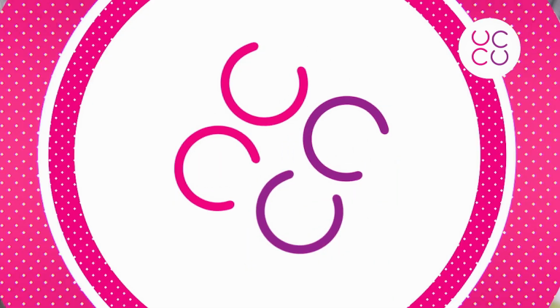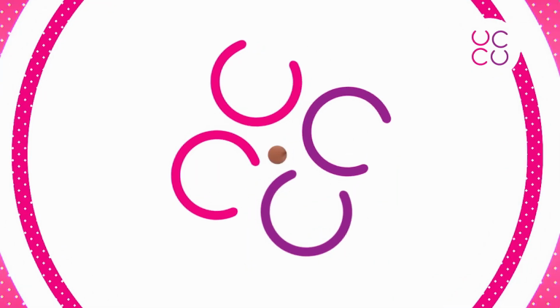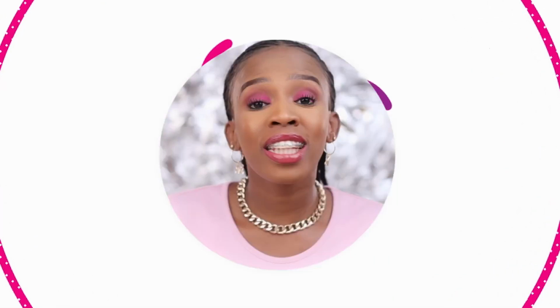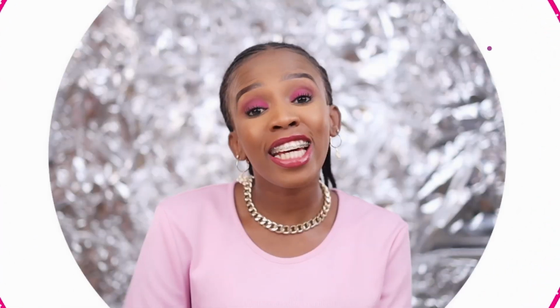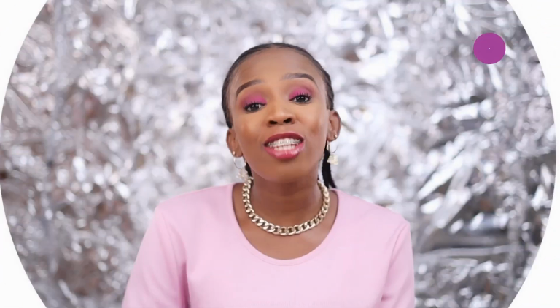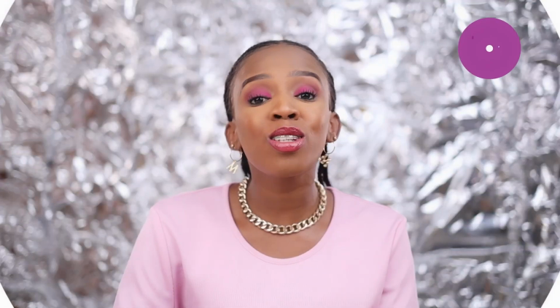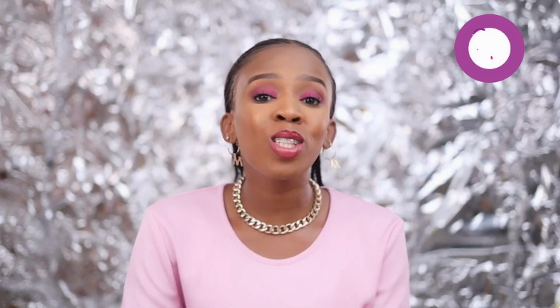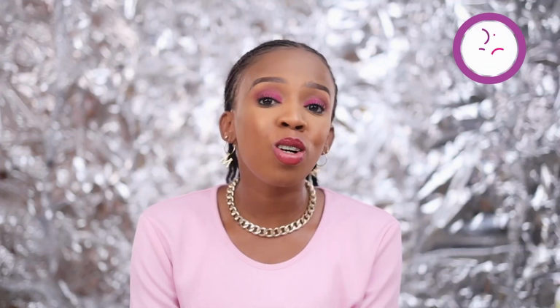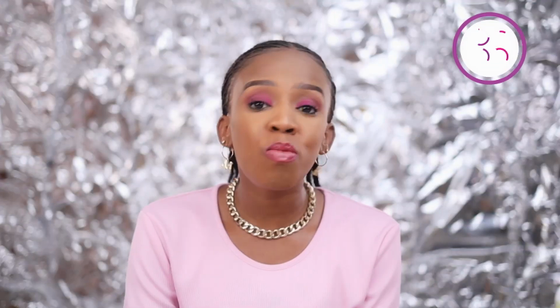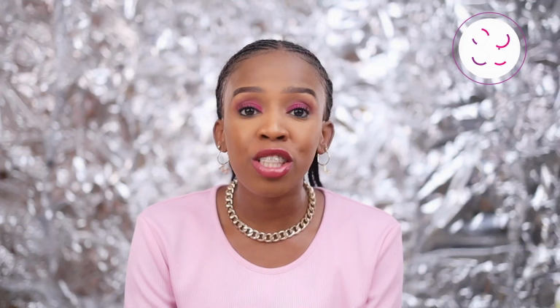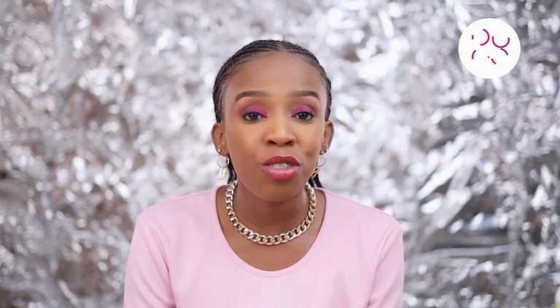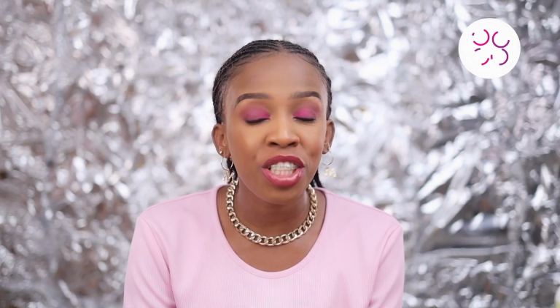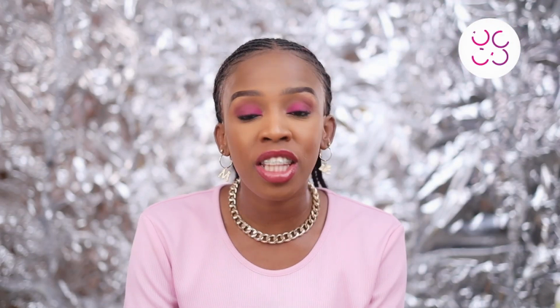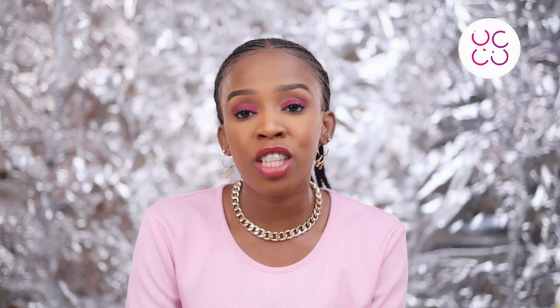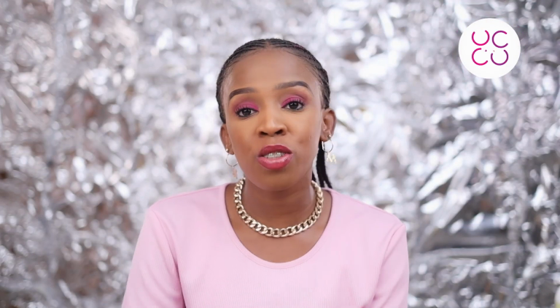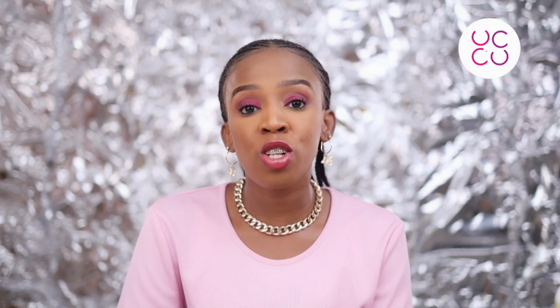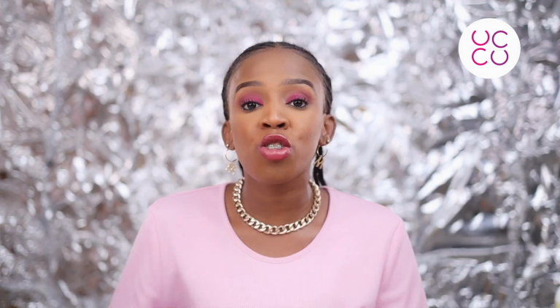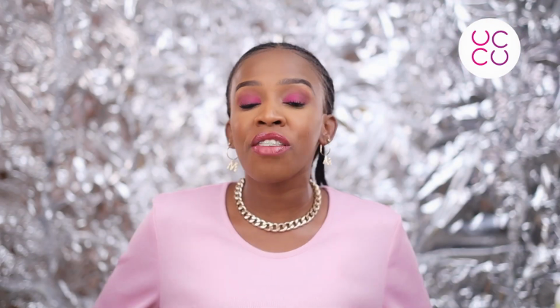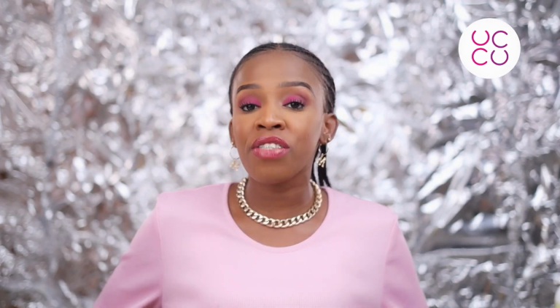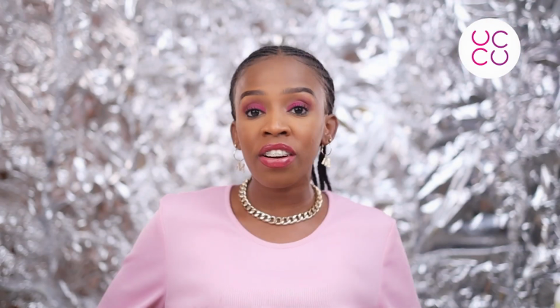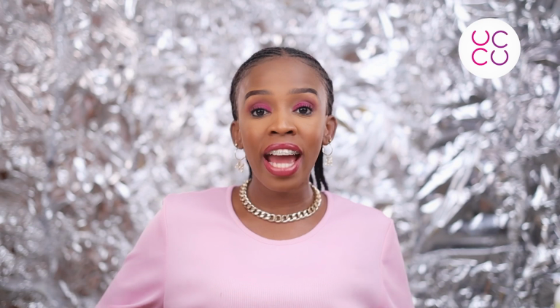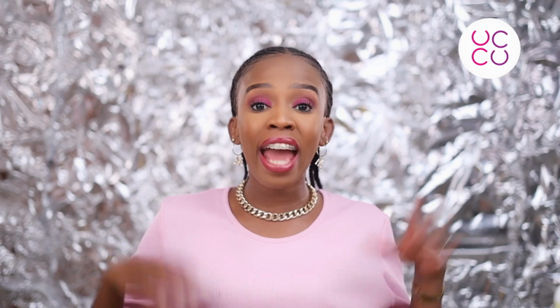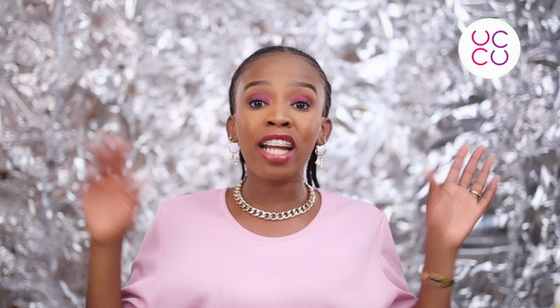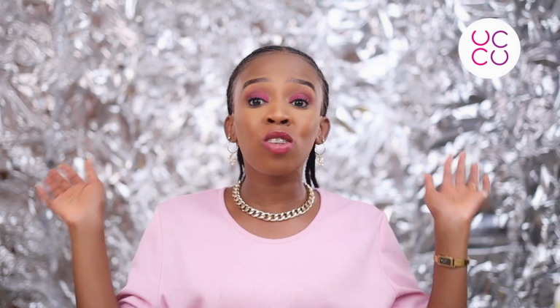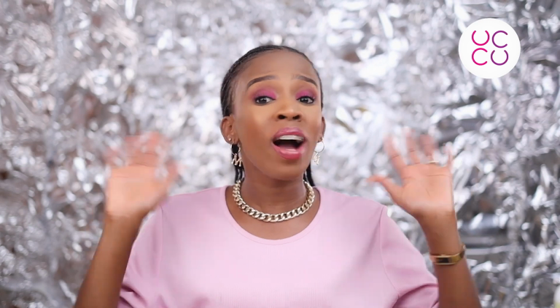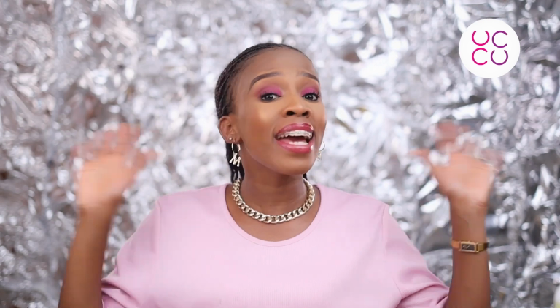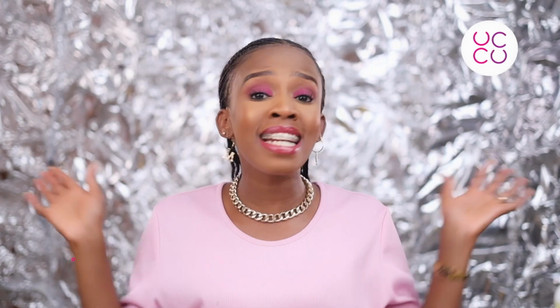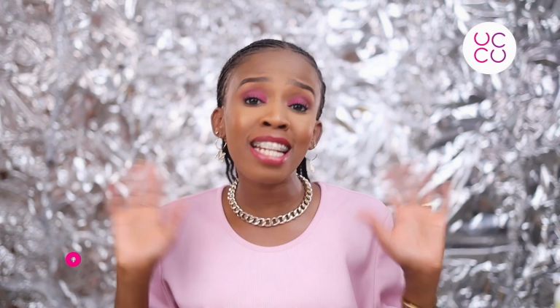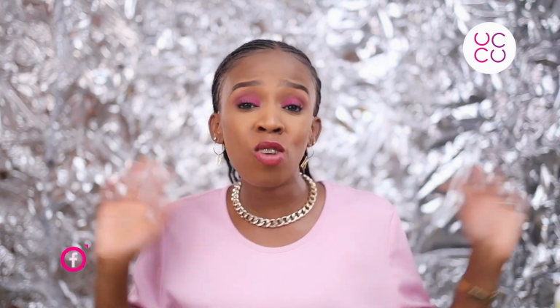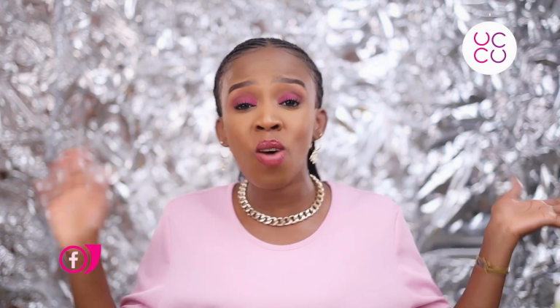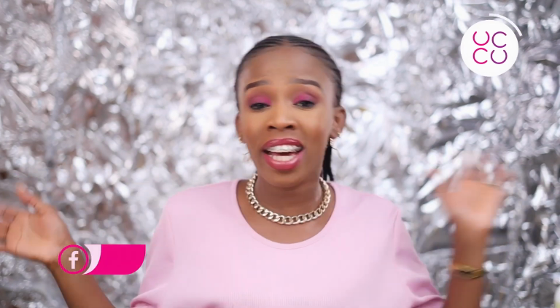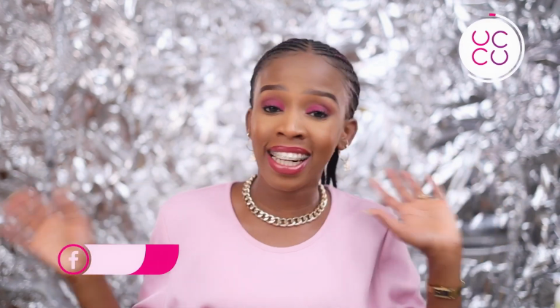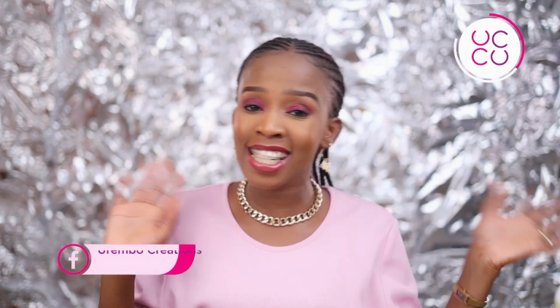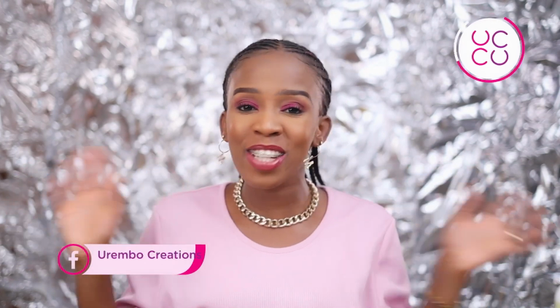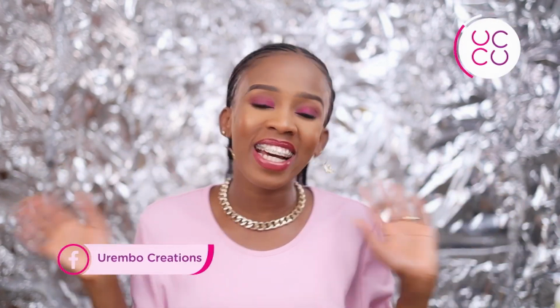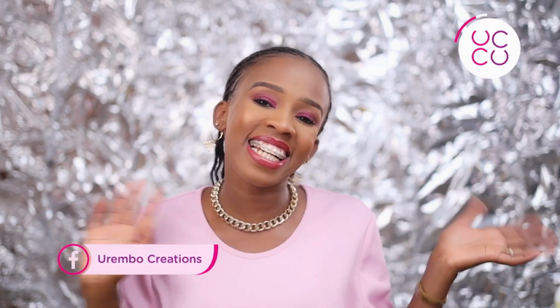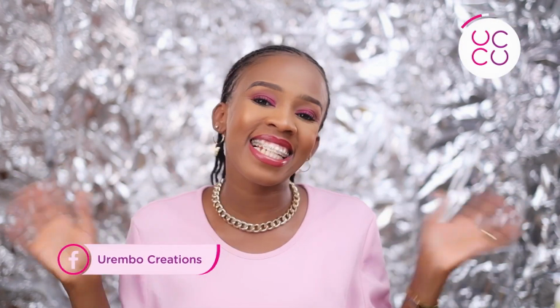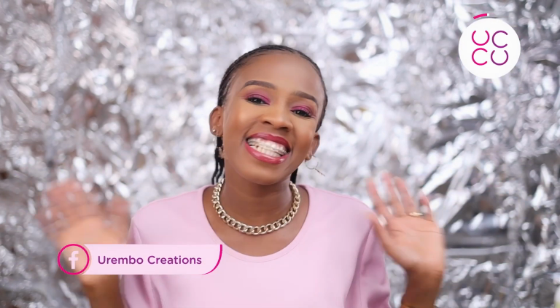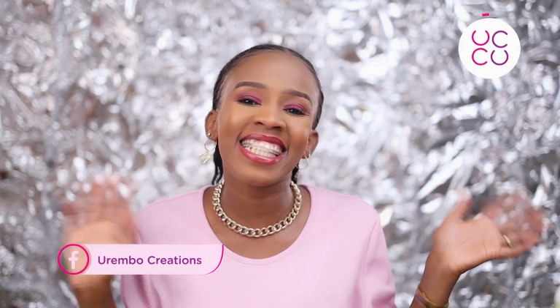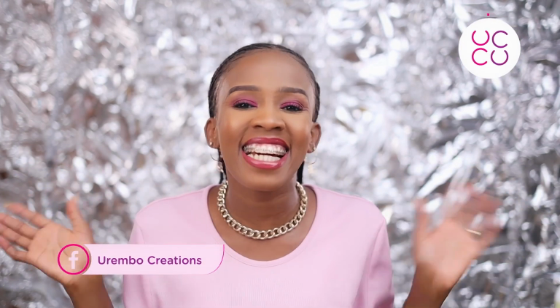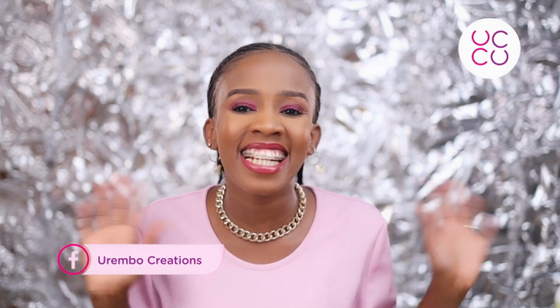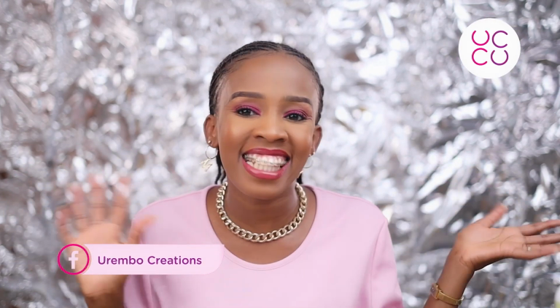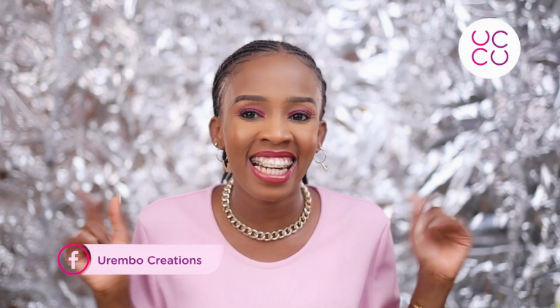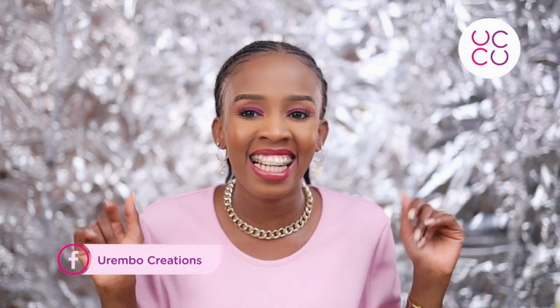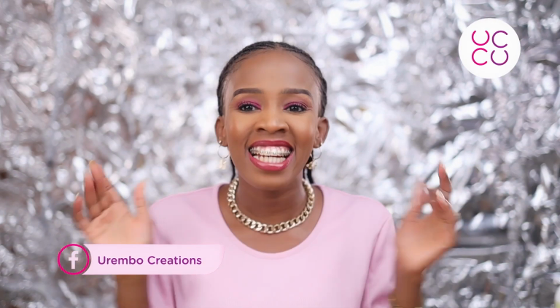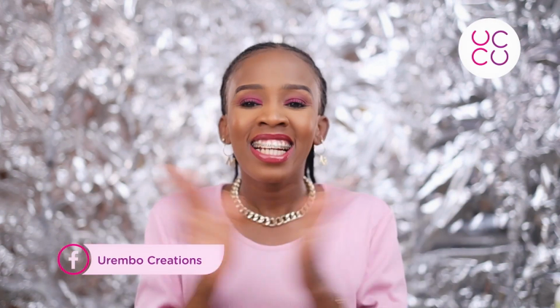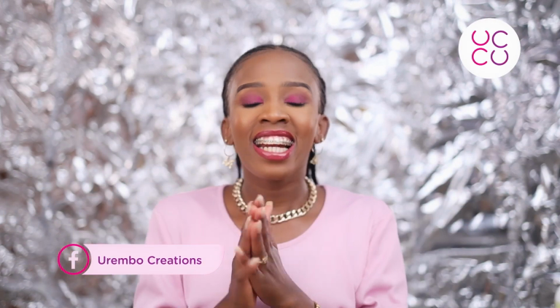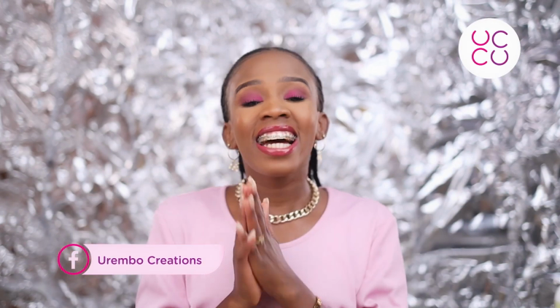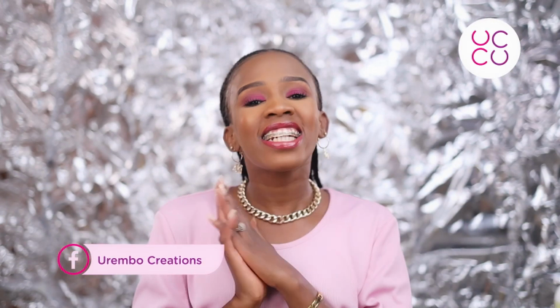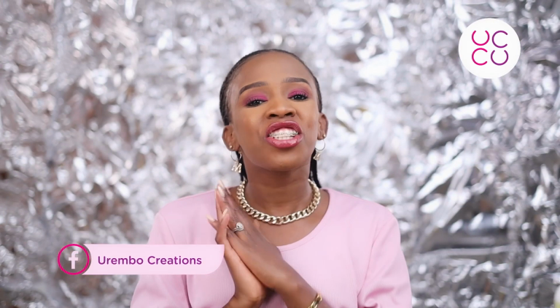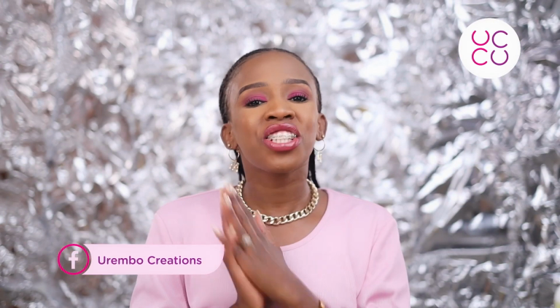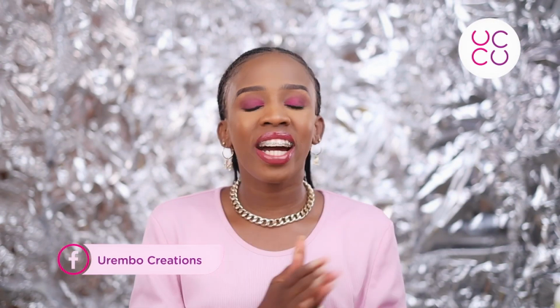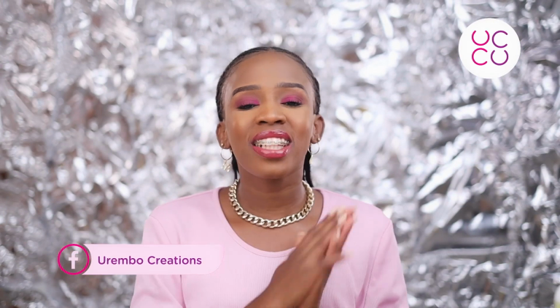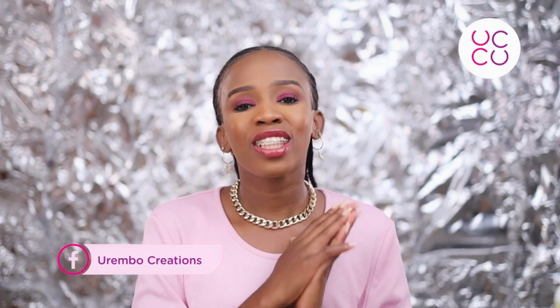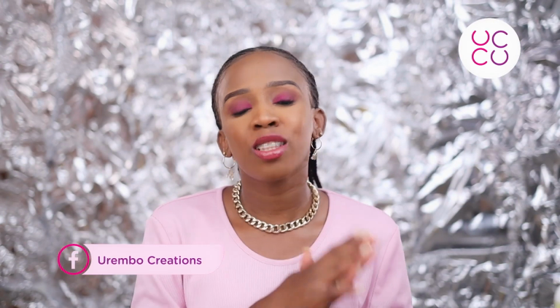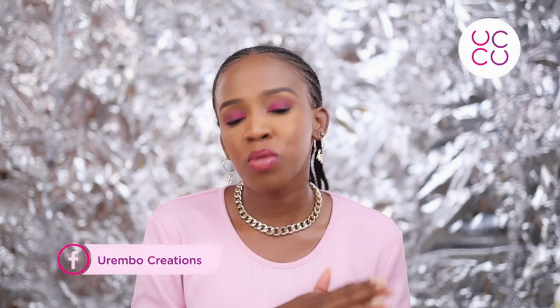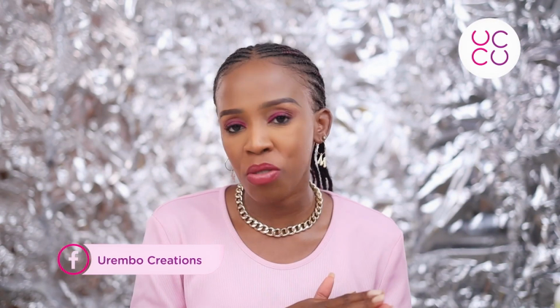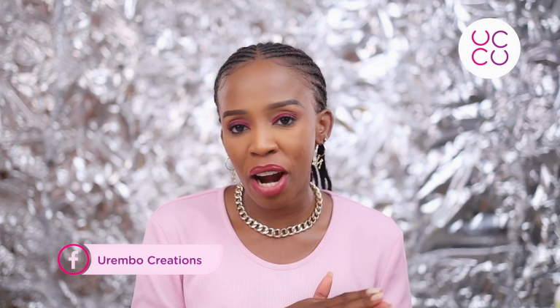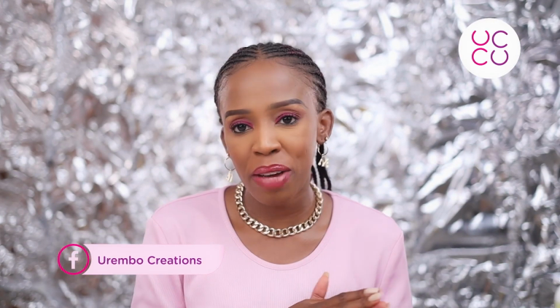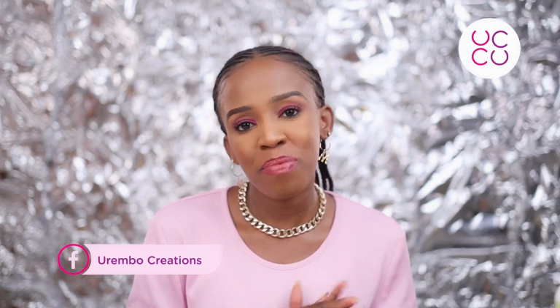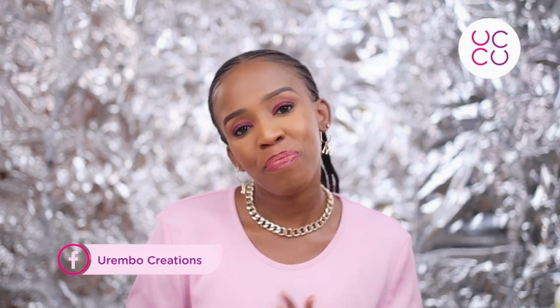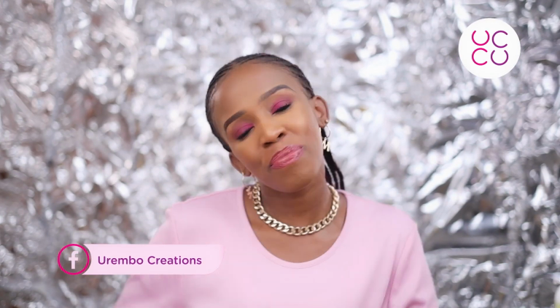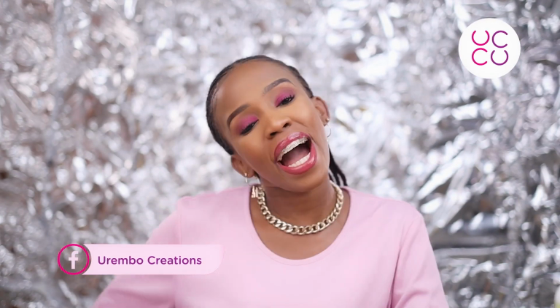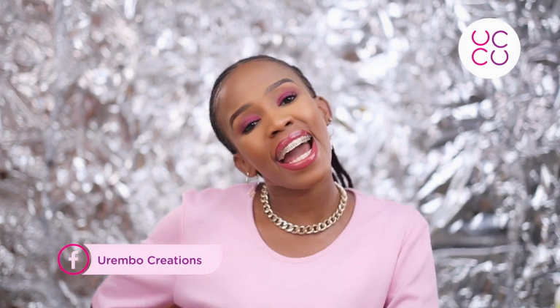Thank you so much for watching this video to the very end. Kwa herini sana. Like, share, subscribe. Bye!